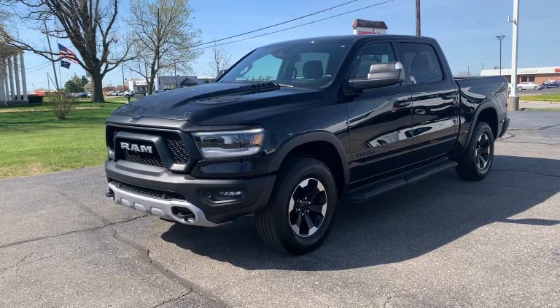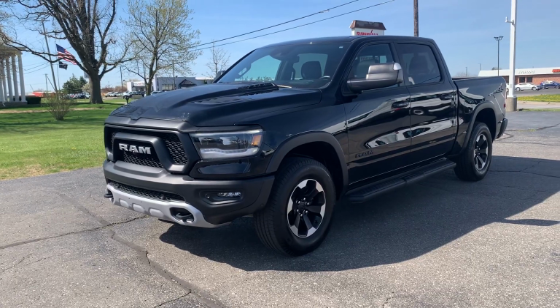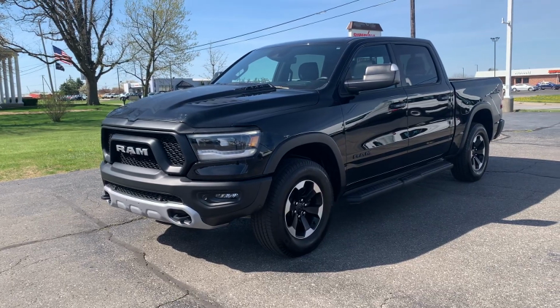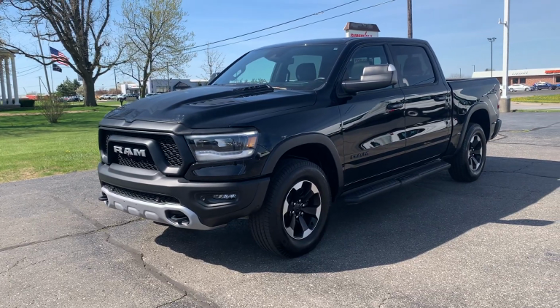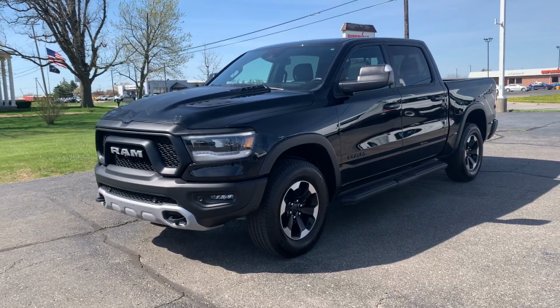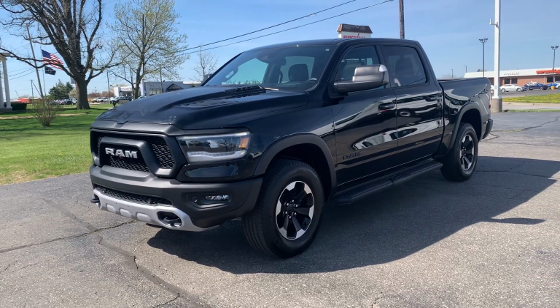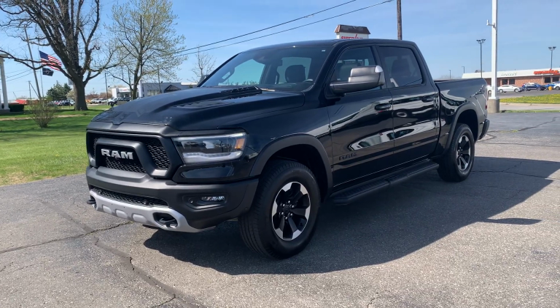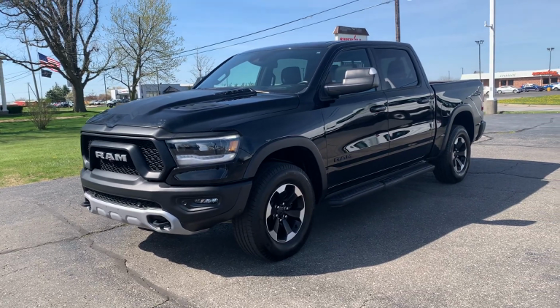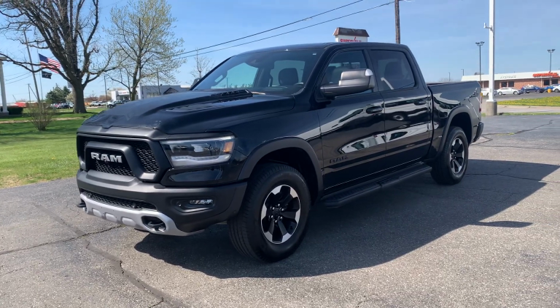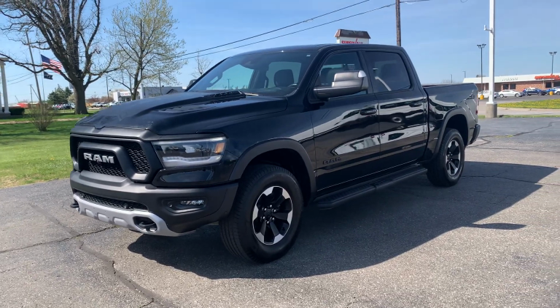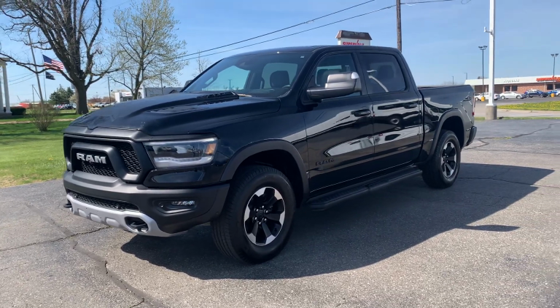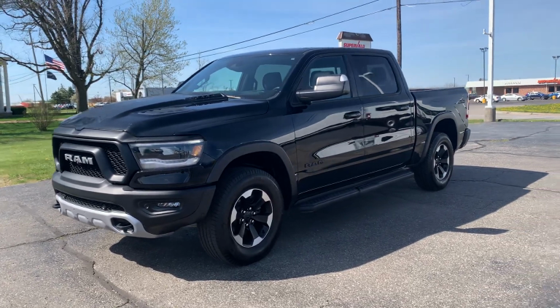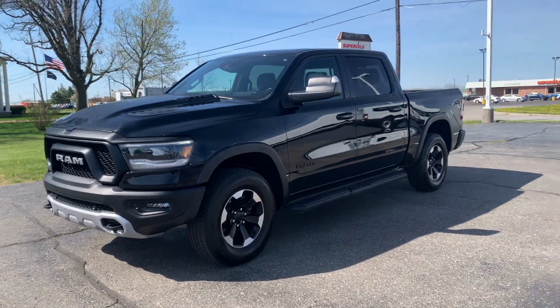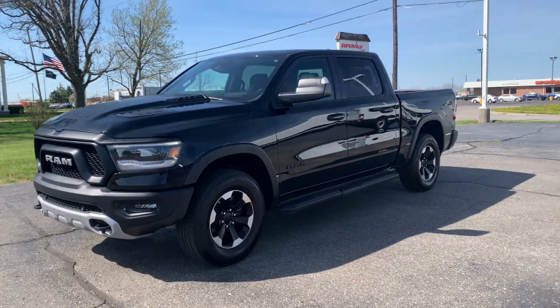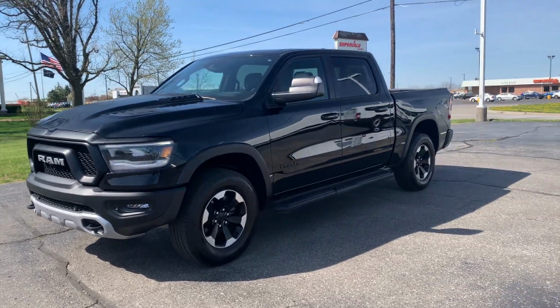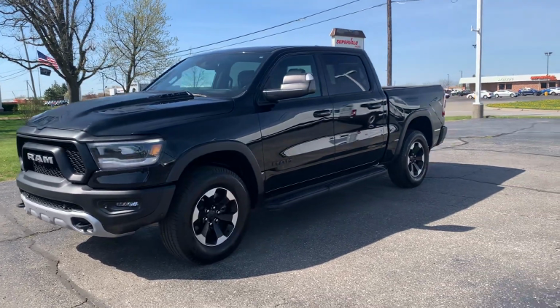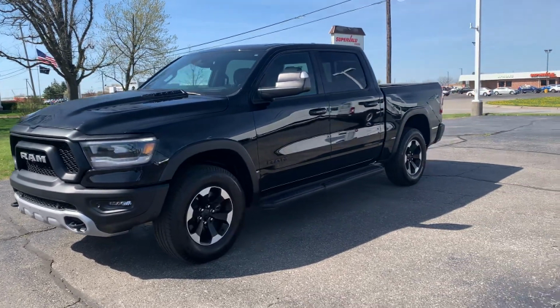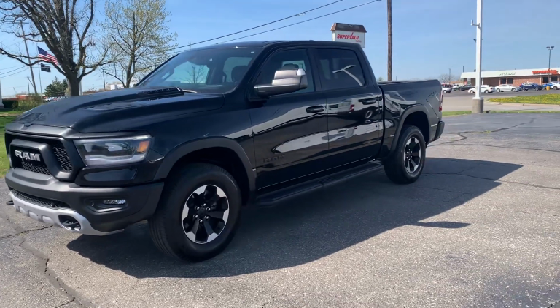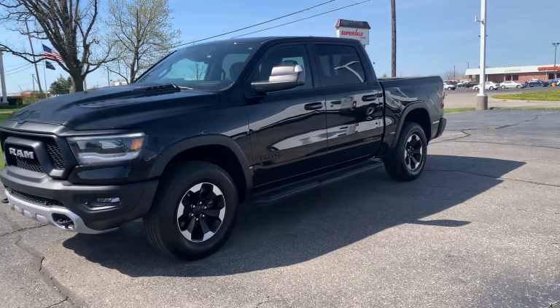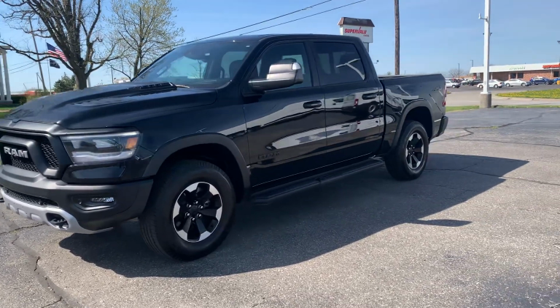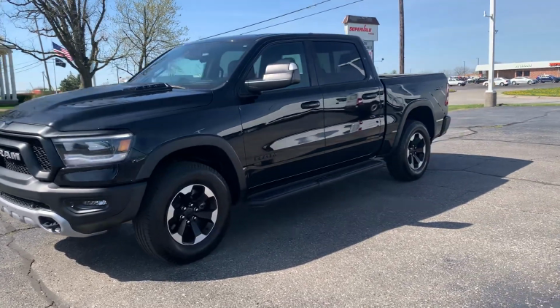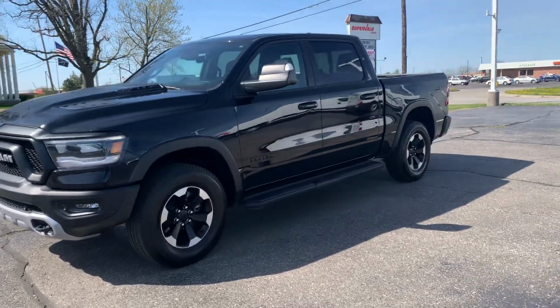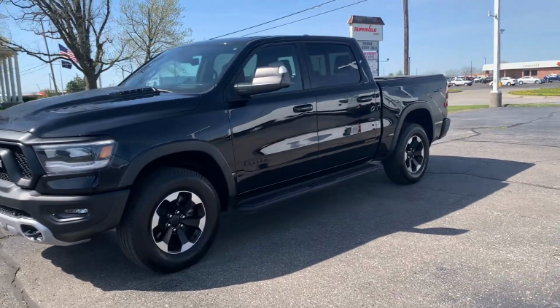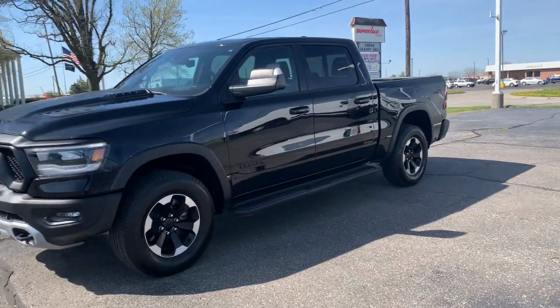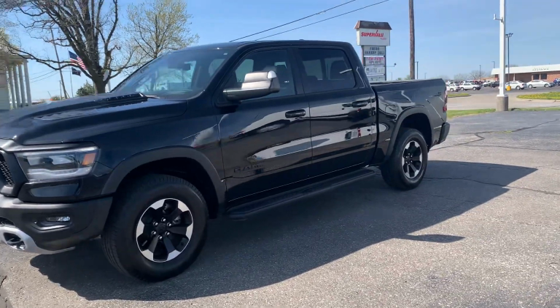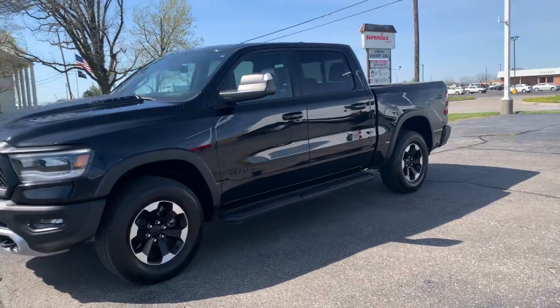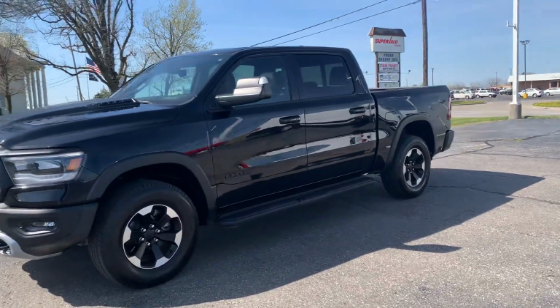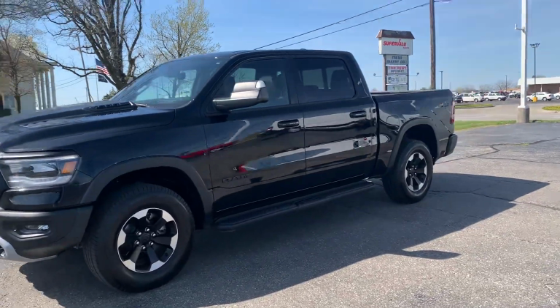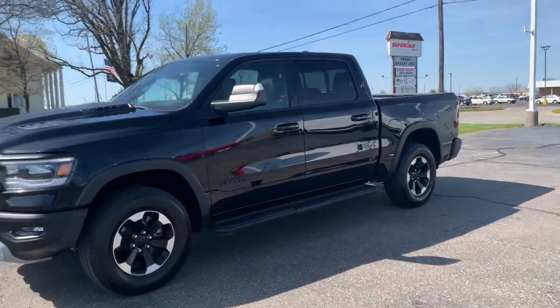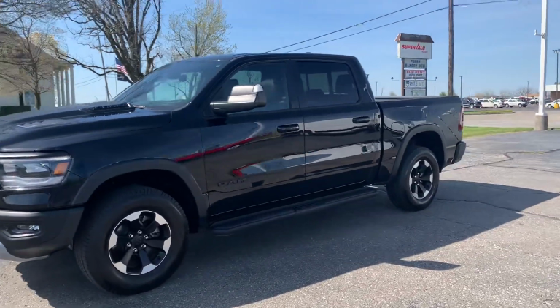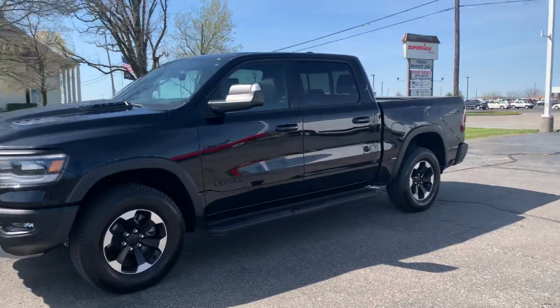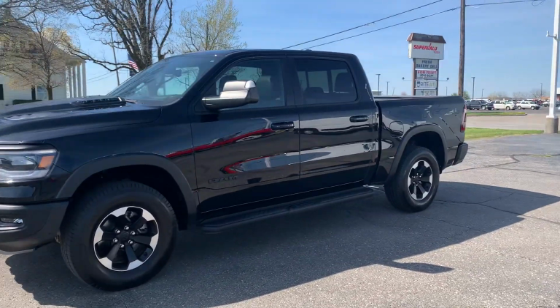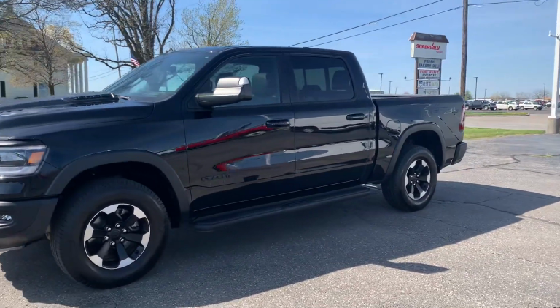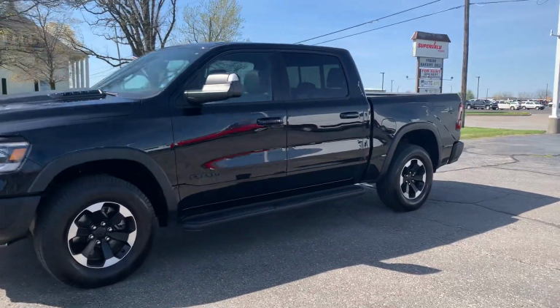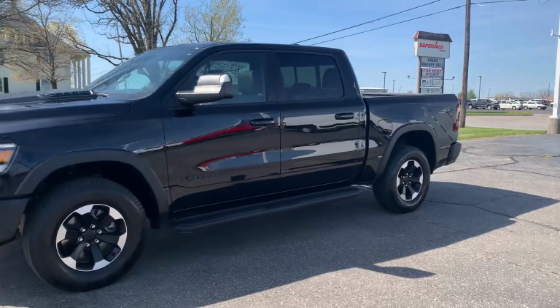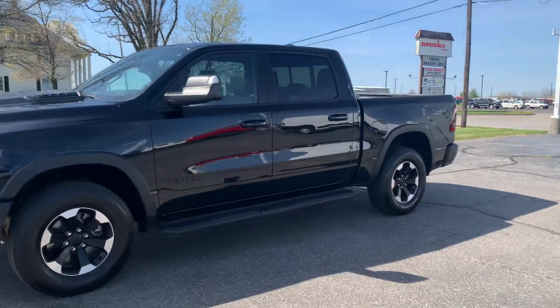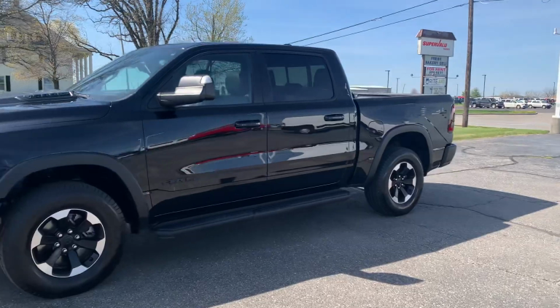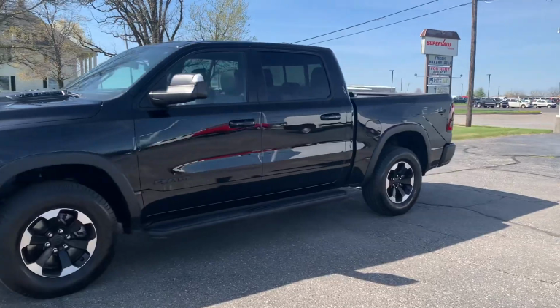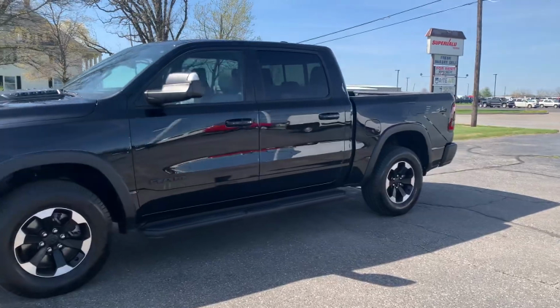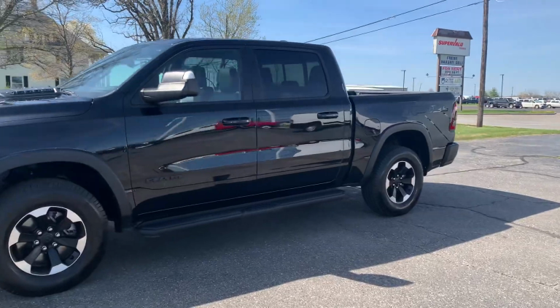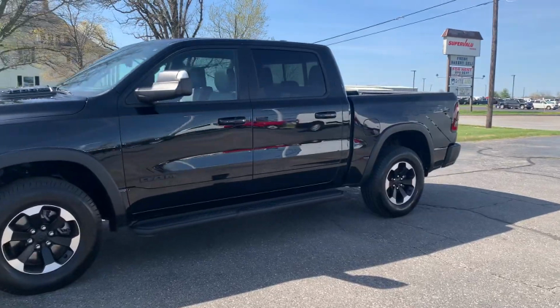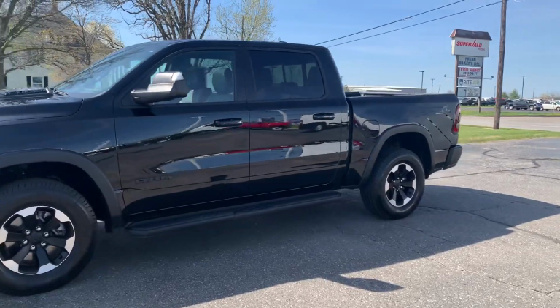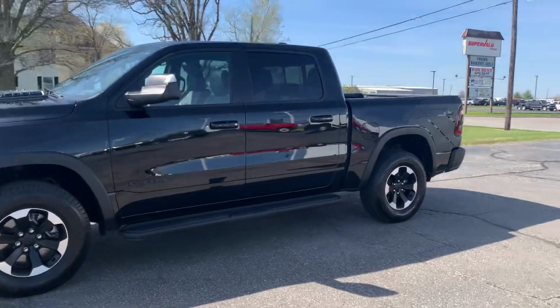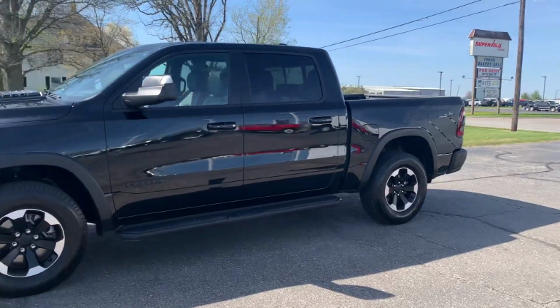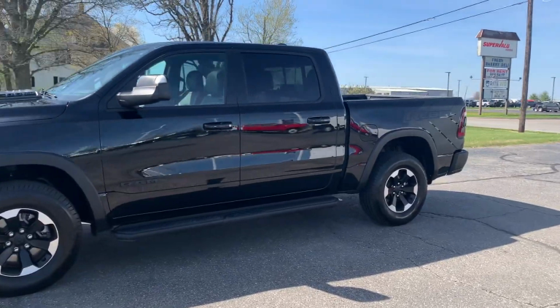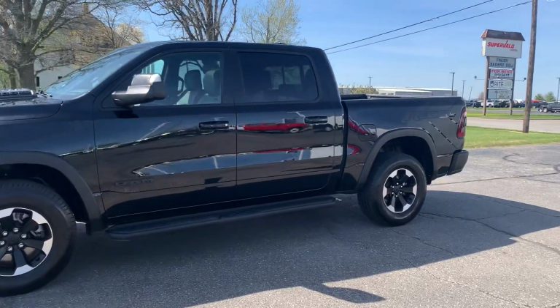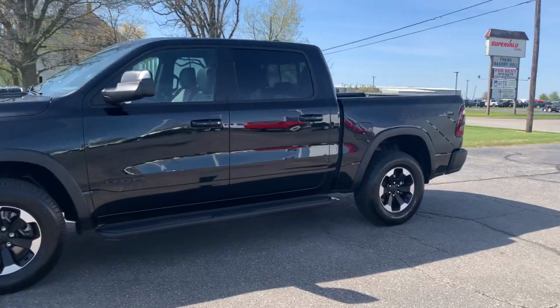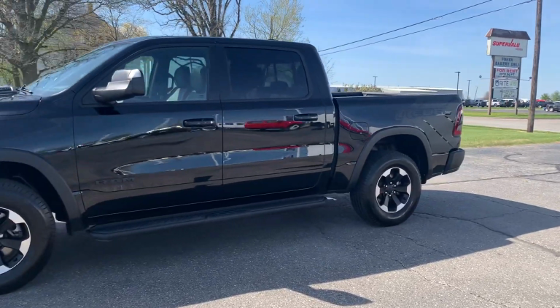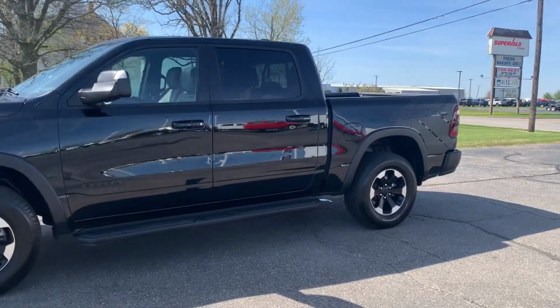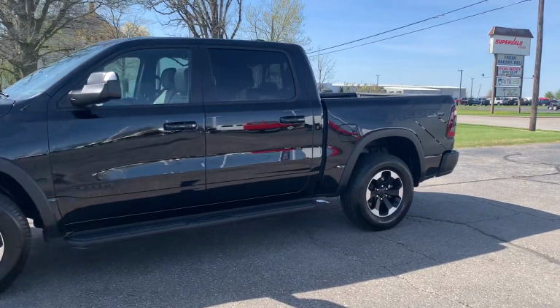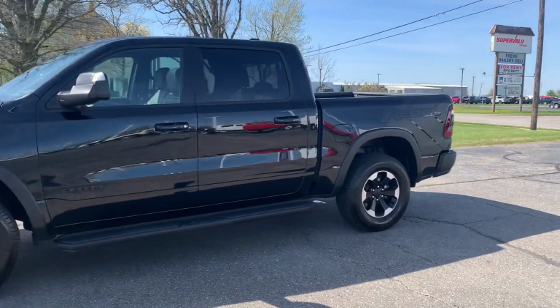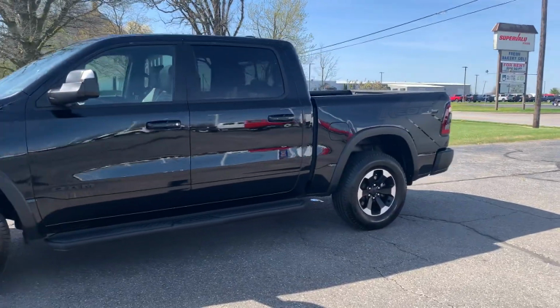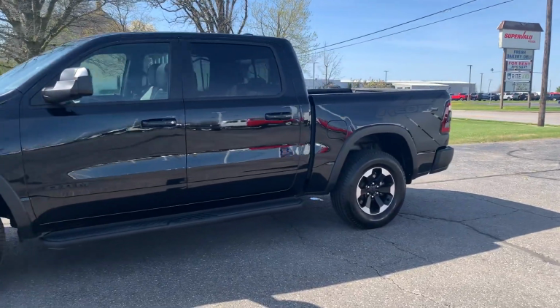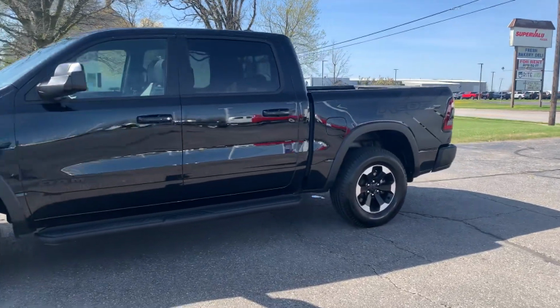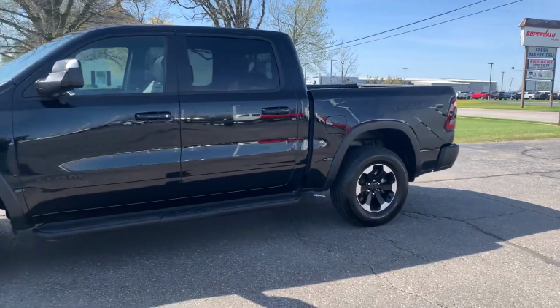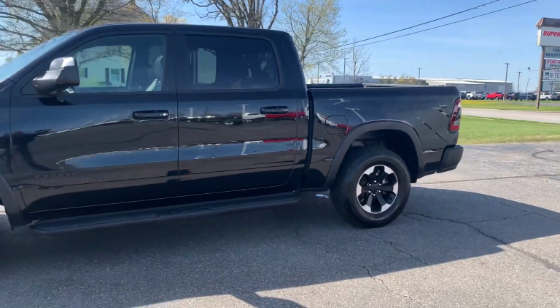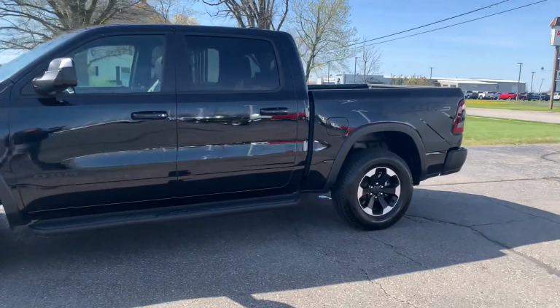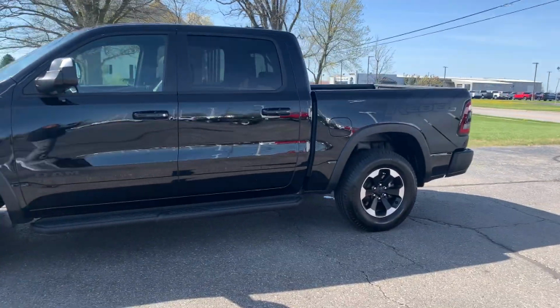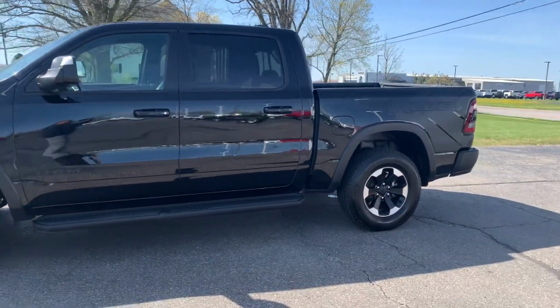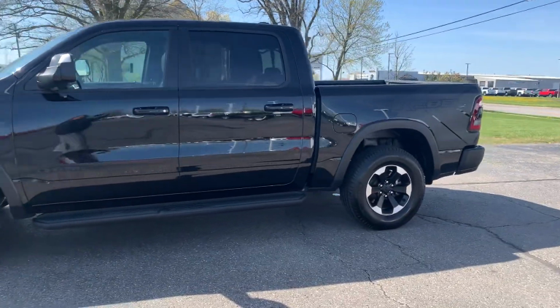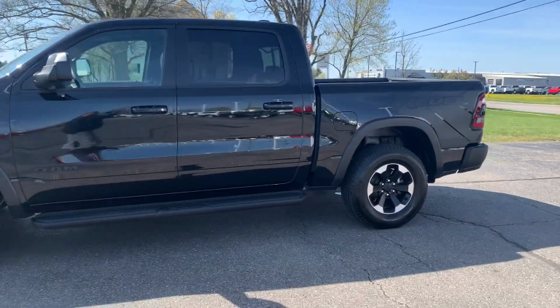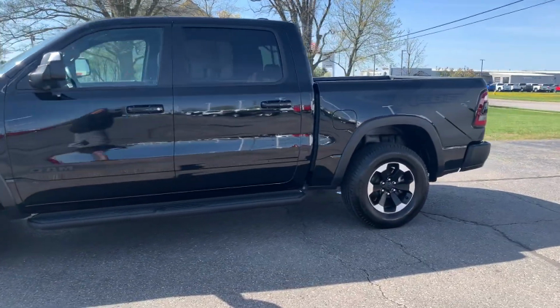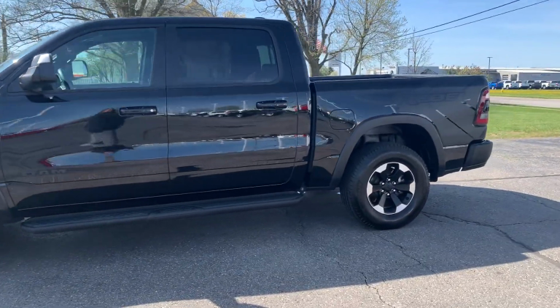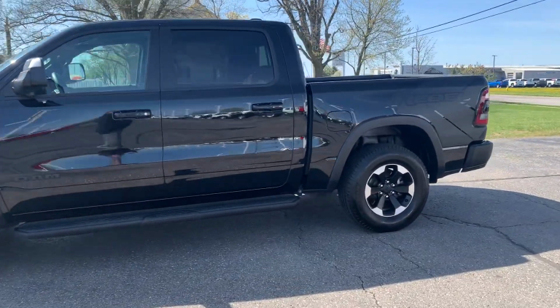Angel here with Keri Henricks Chrysler. We're going to take you on a quick walk around of this 2022 Ram Rebel.